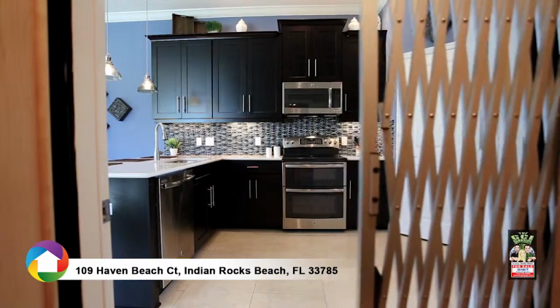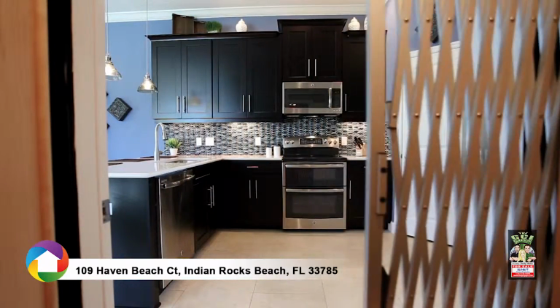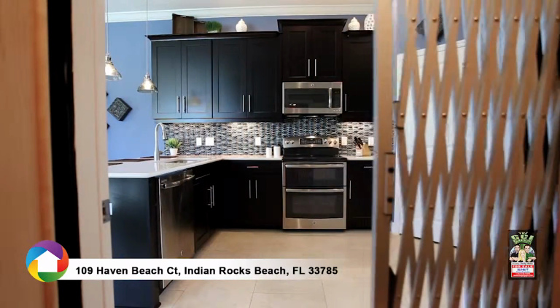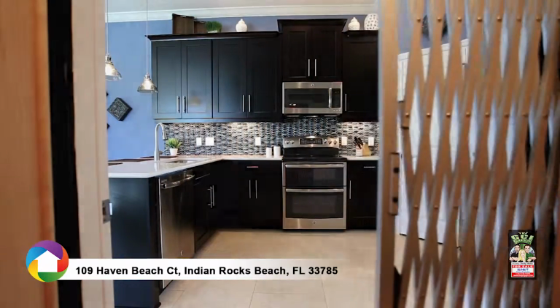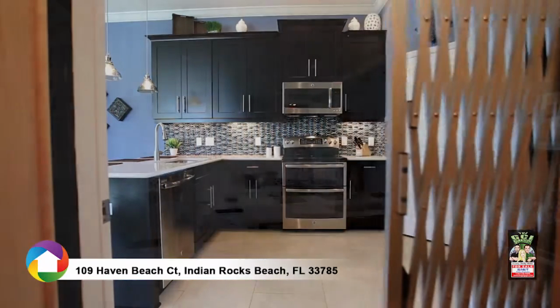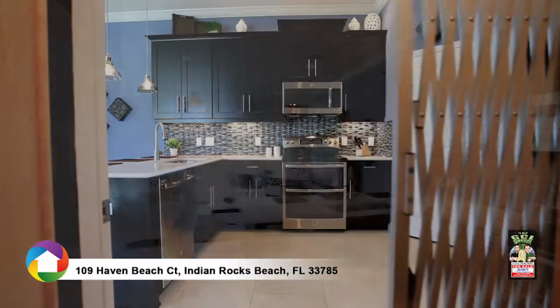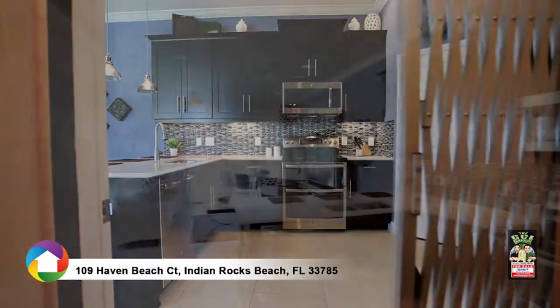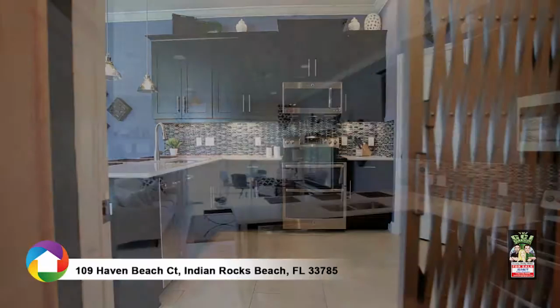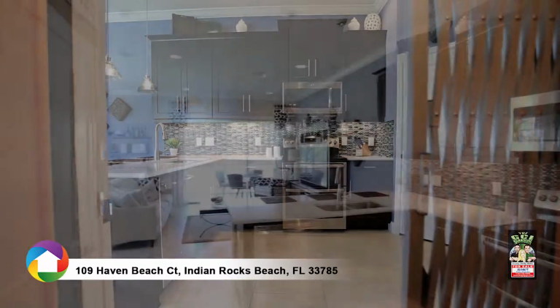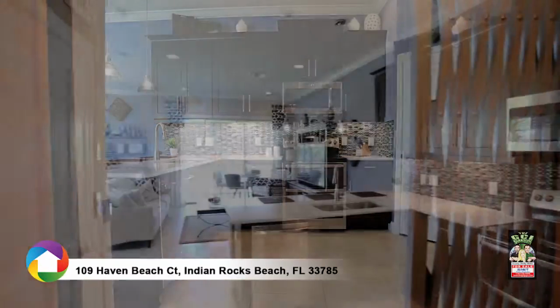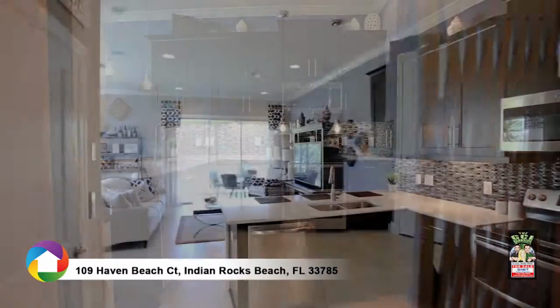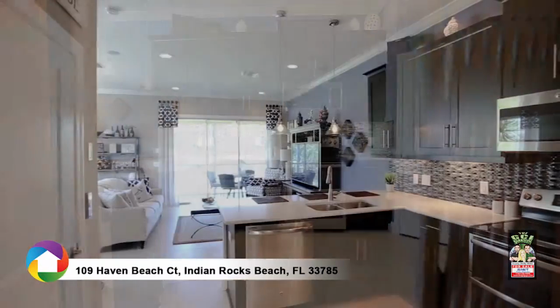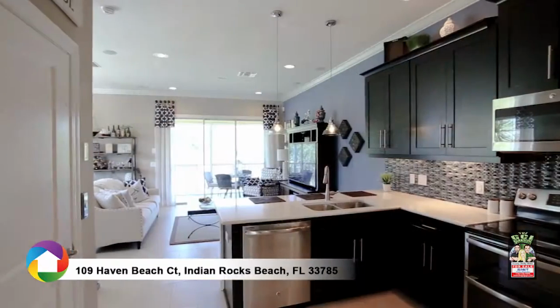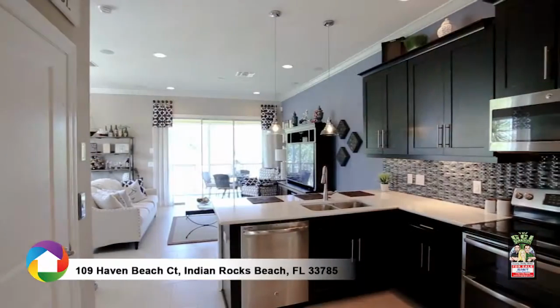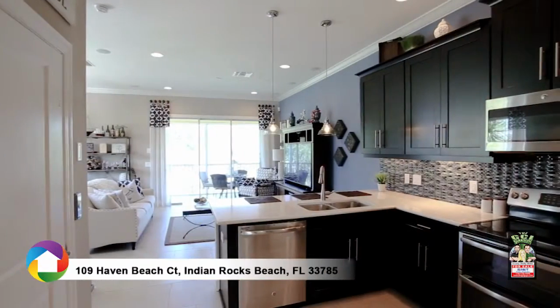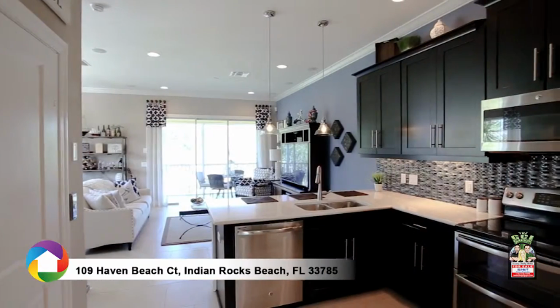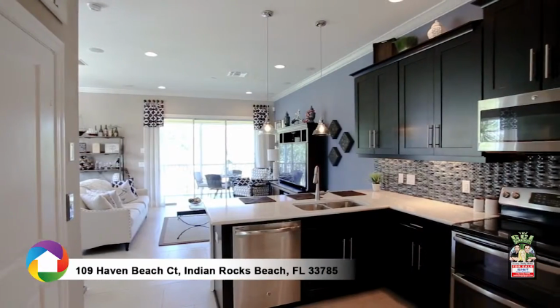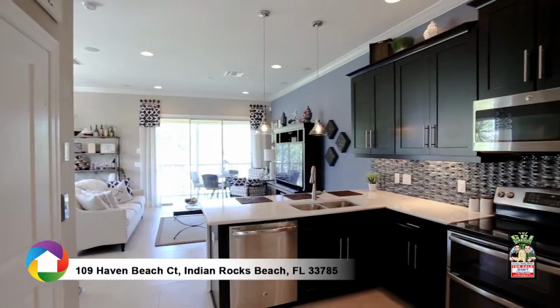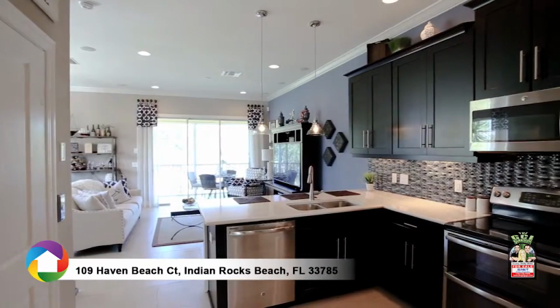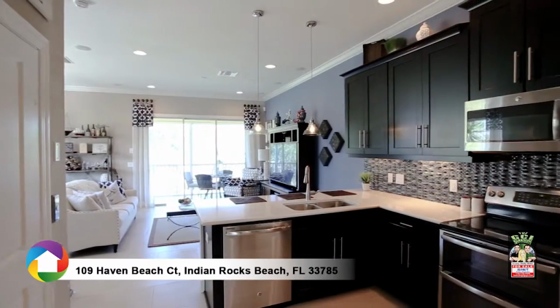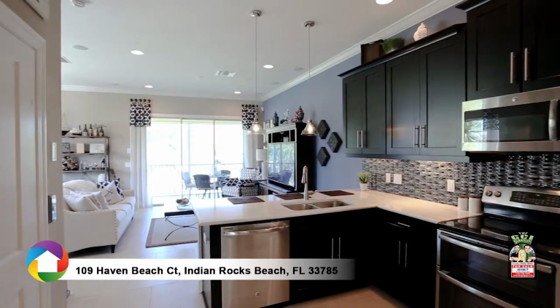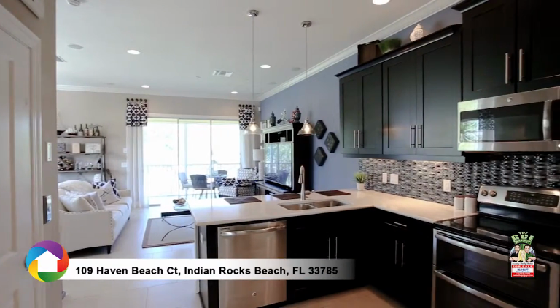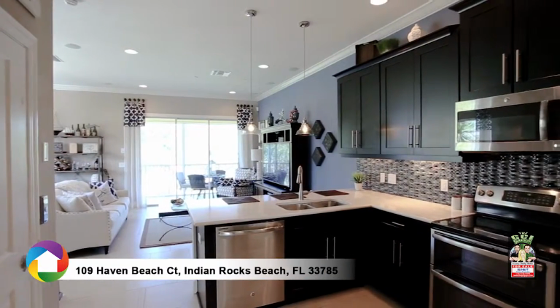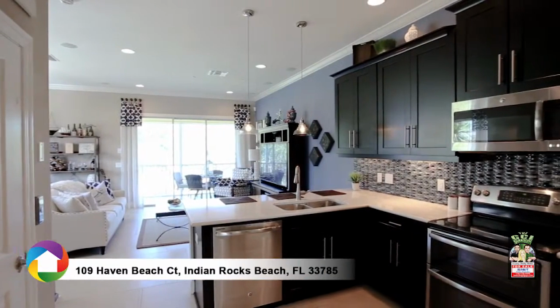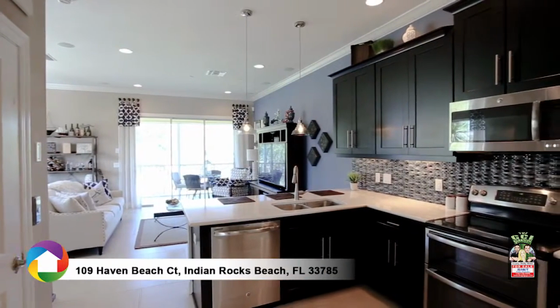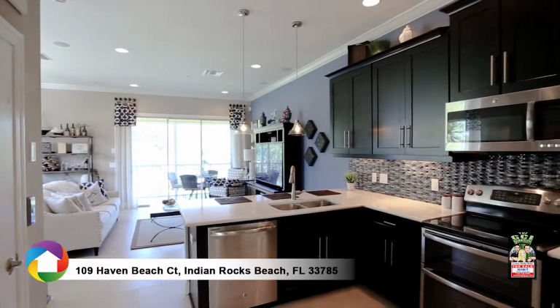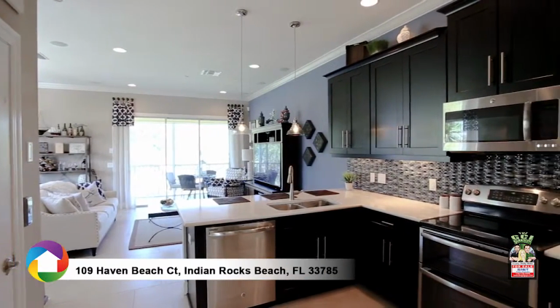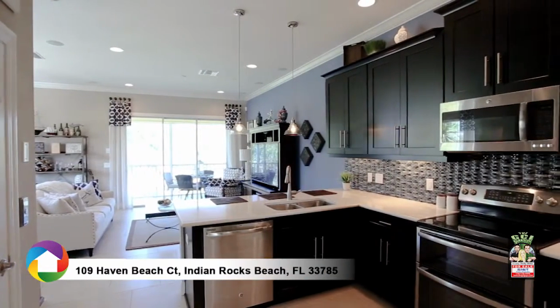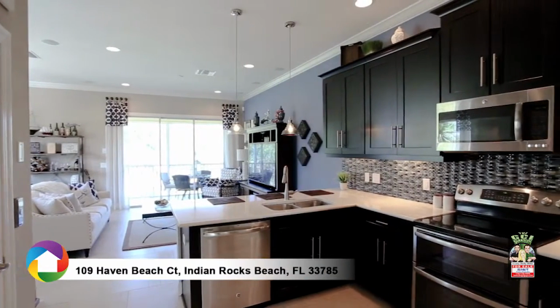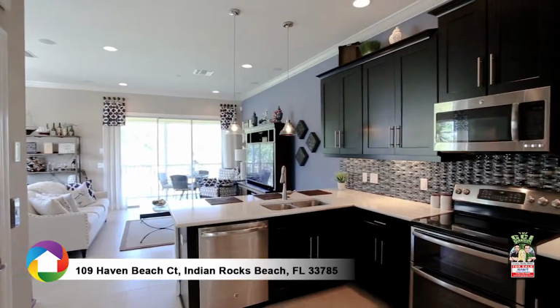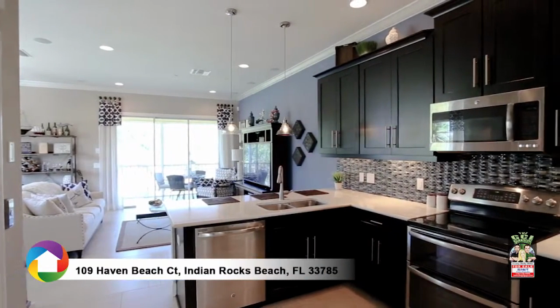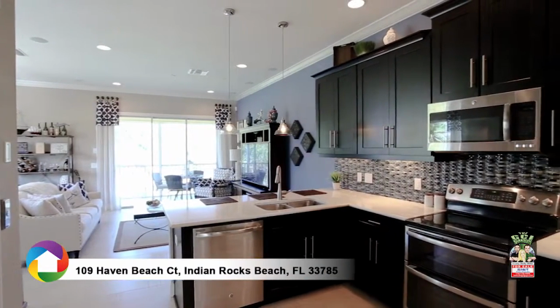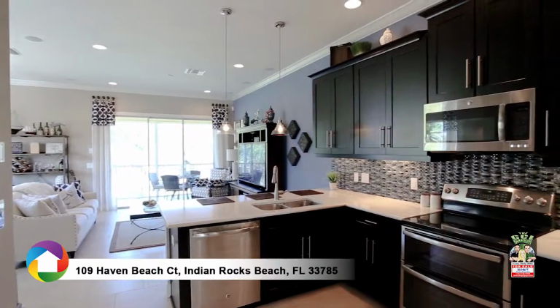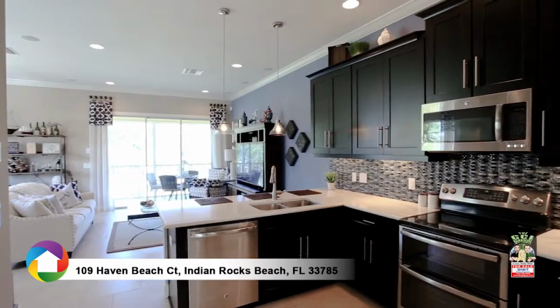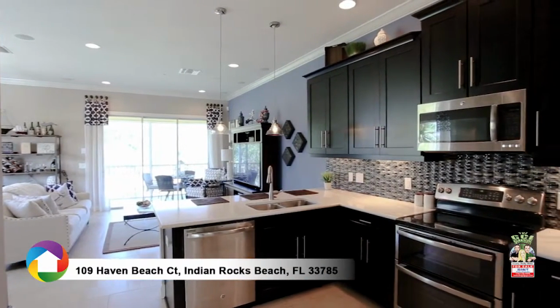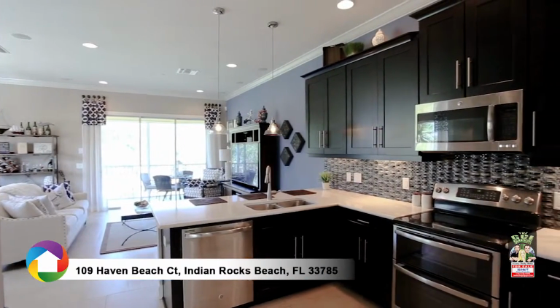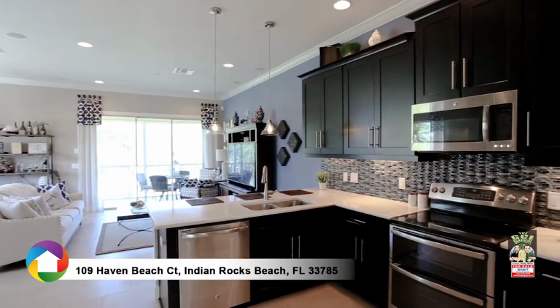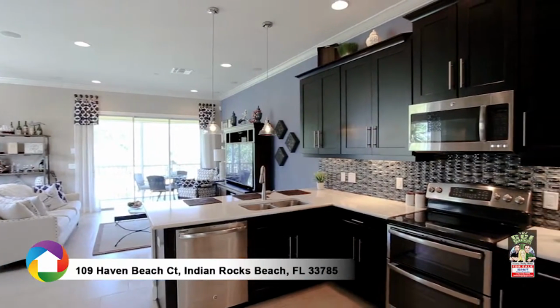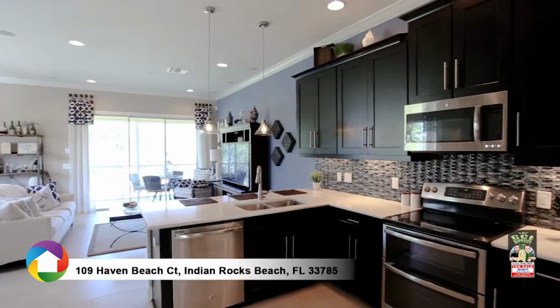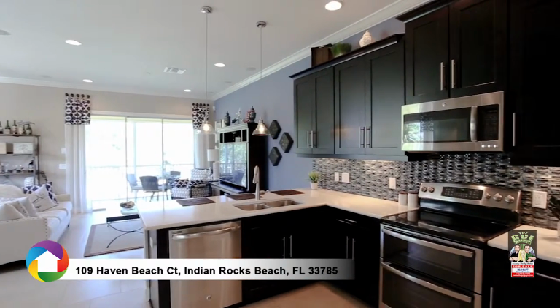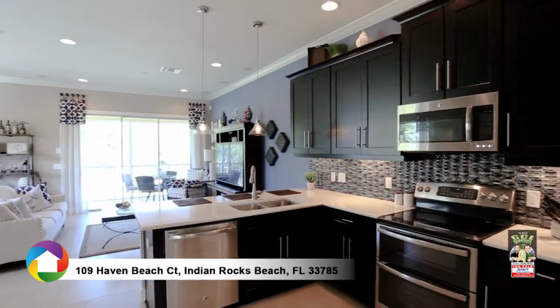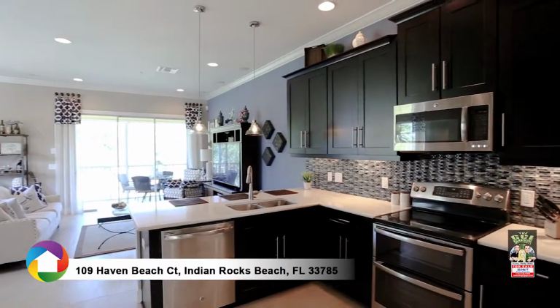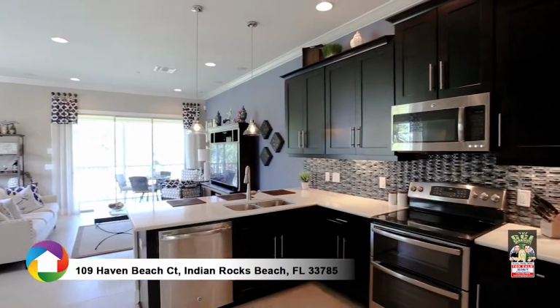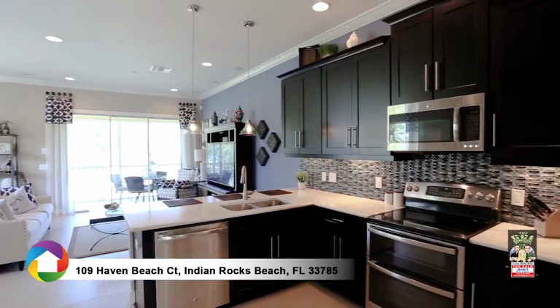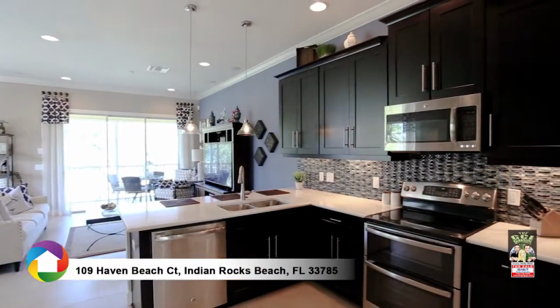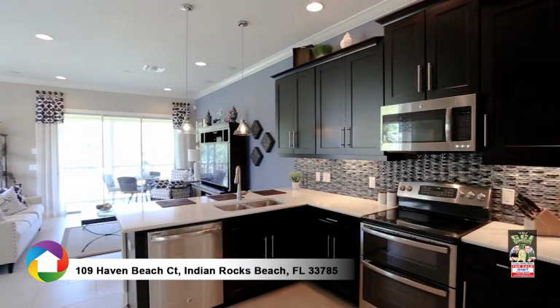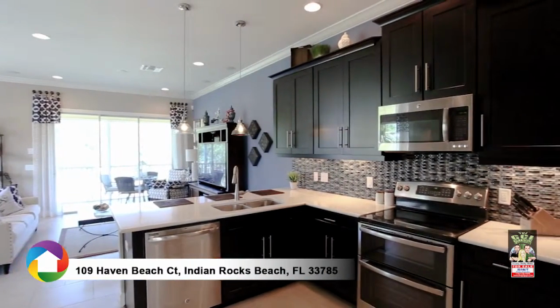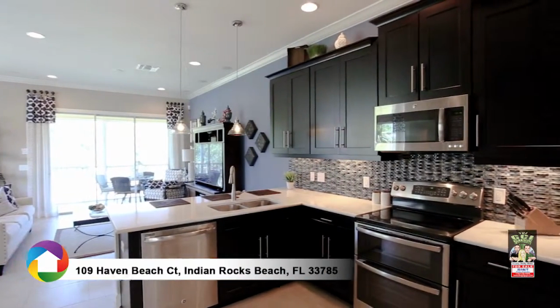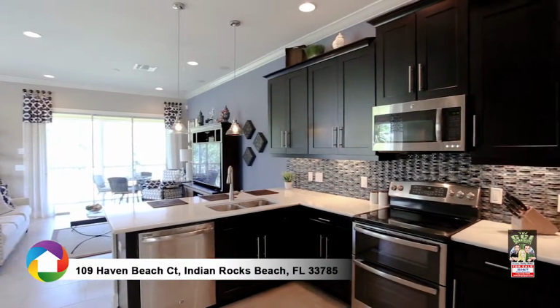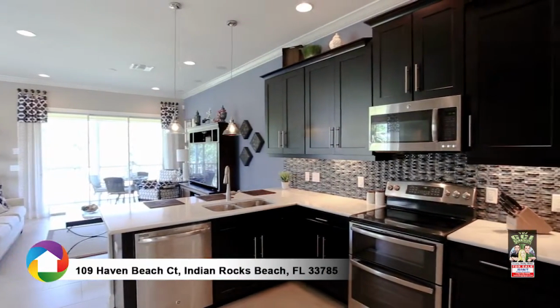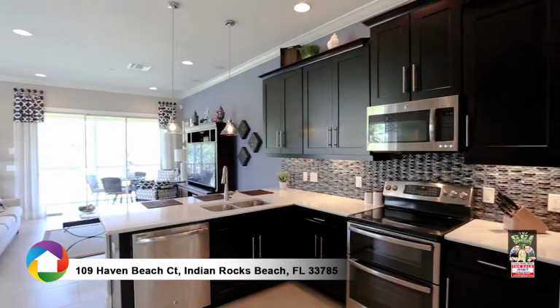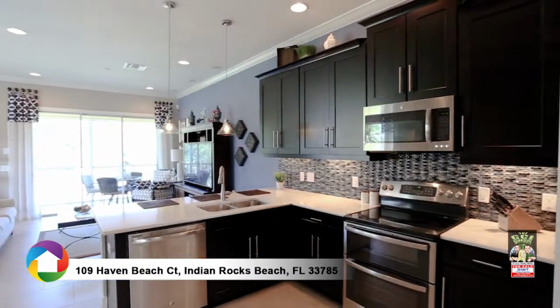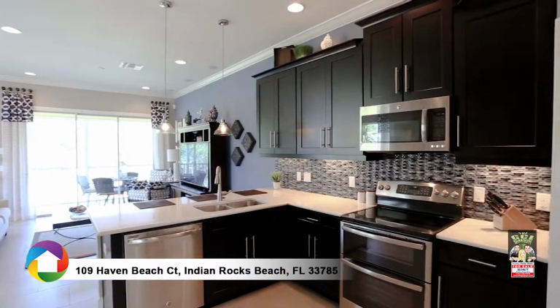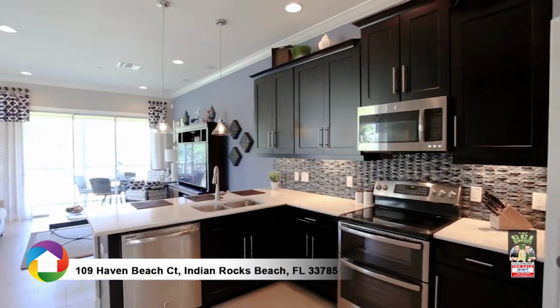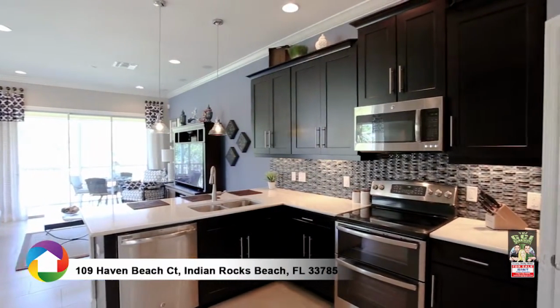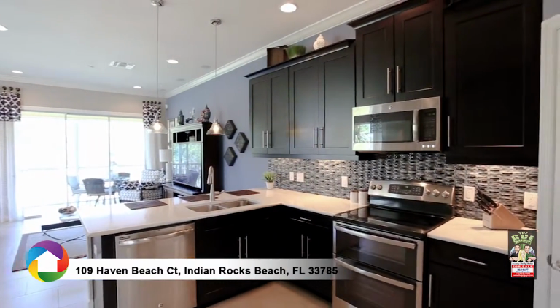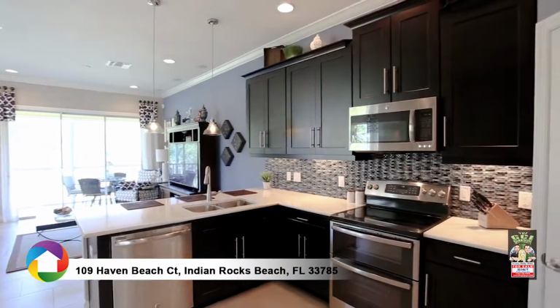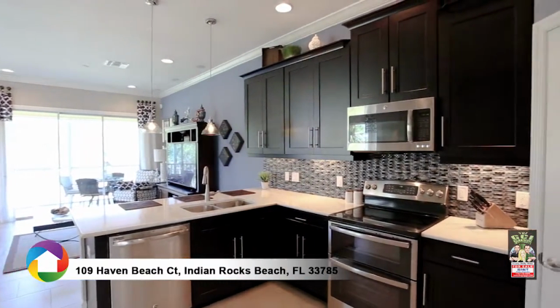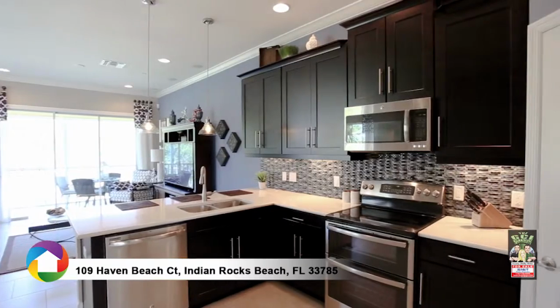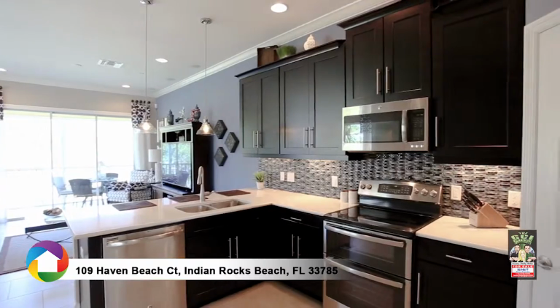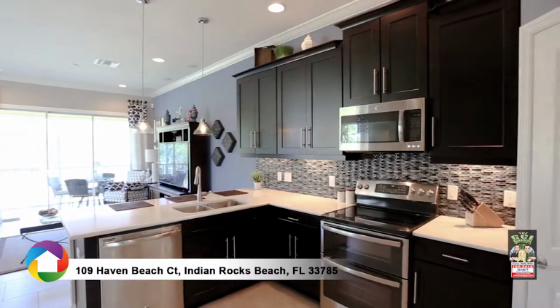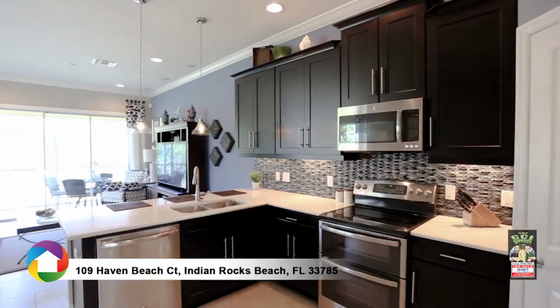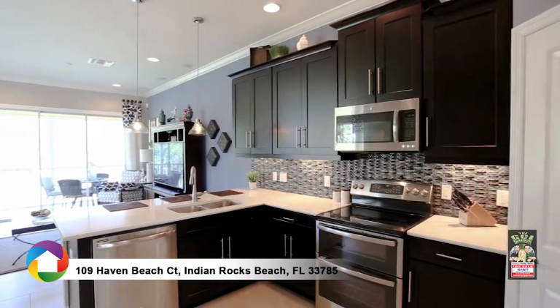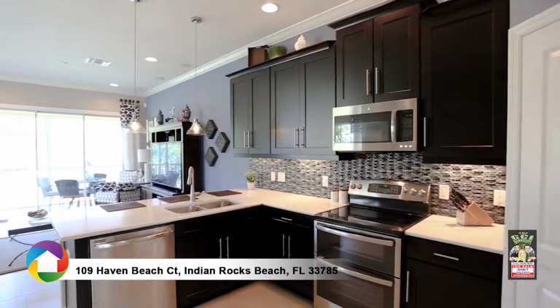Great natural light, ten-foot ceilings in the main living areas, and nine-foot ceilings in all of the bedrooms.